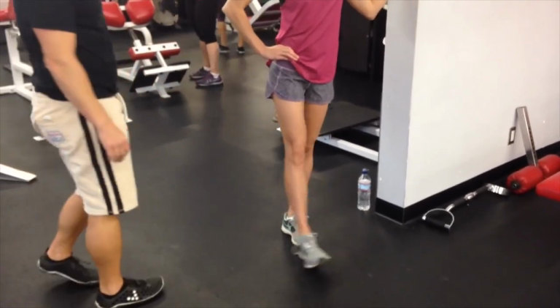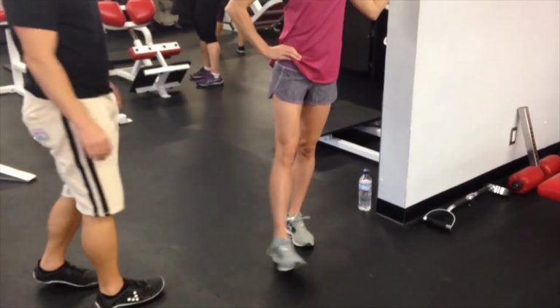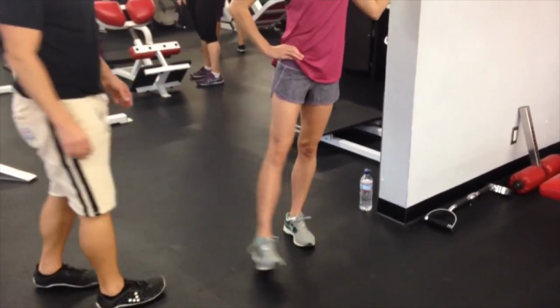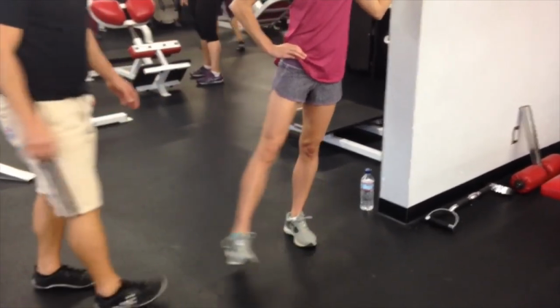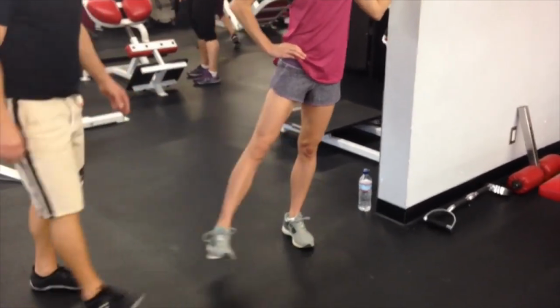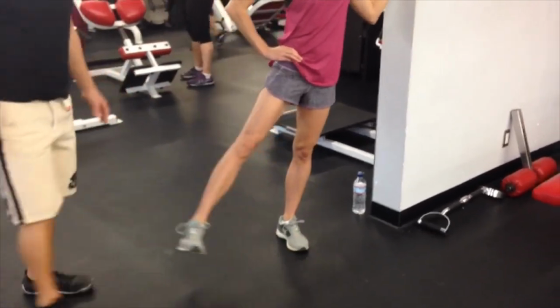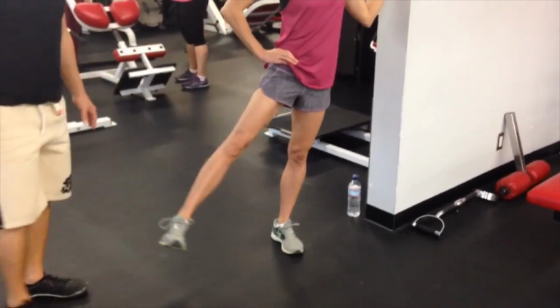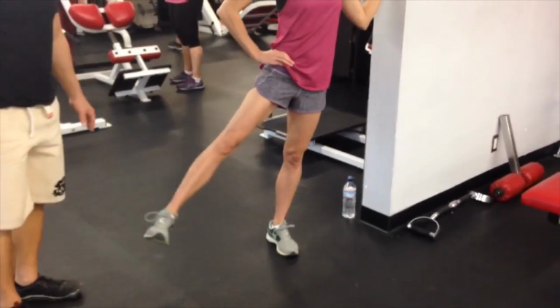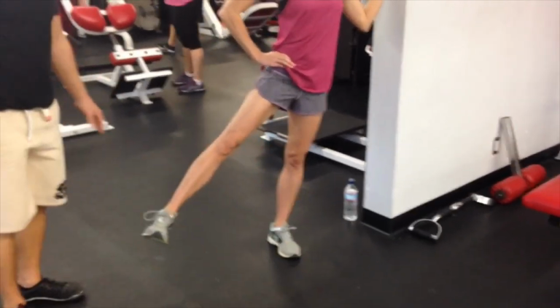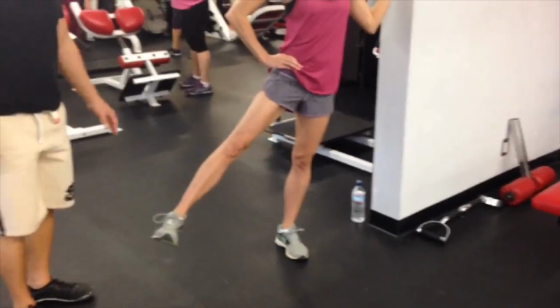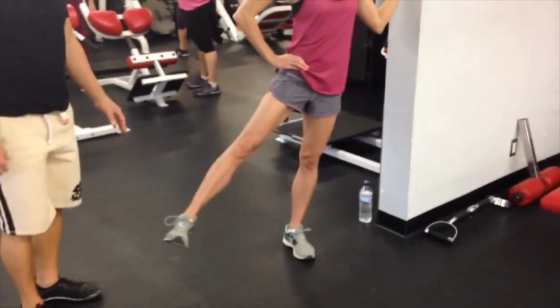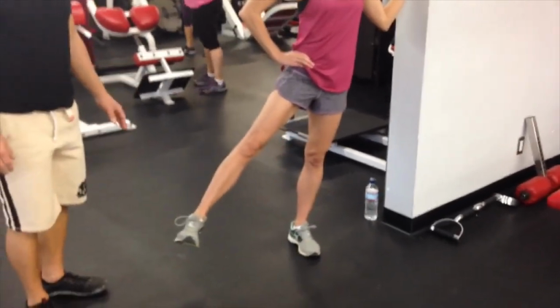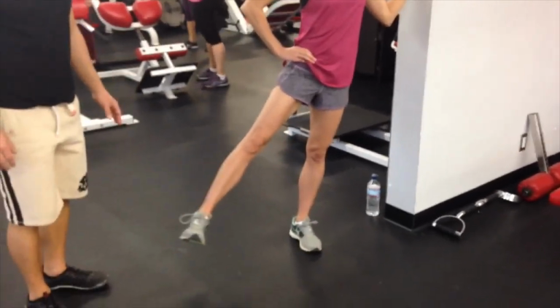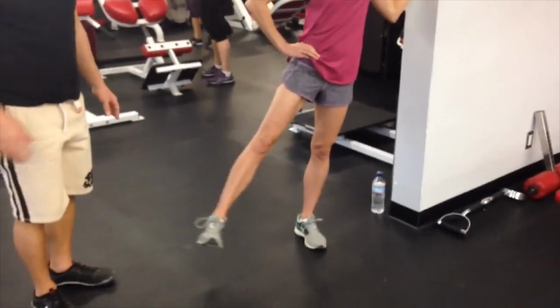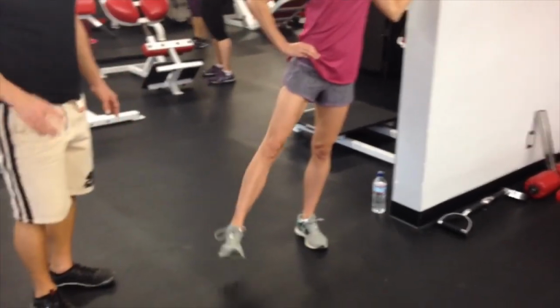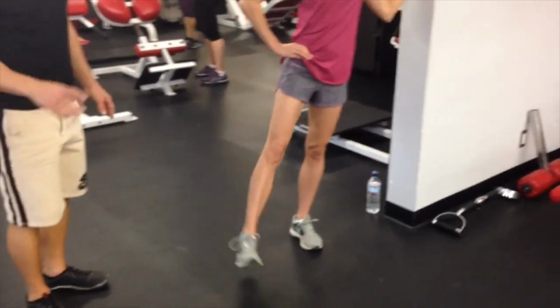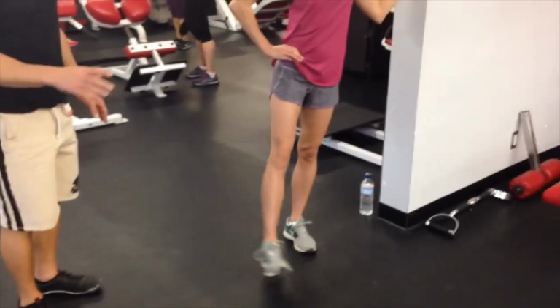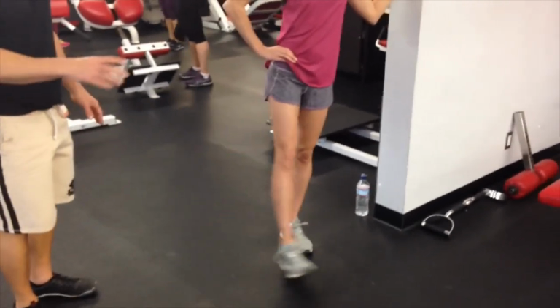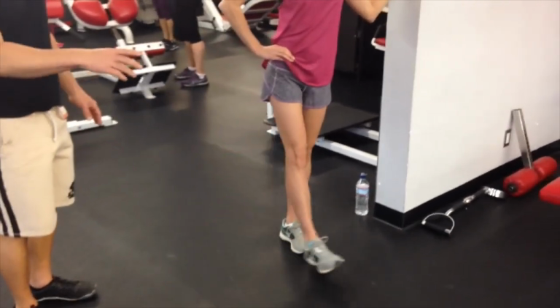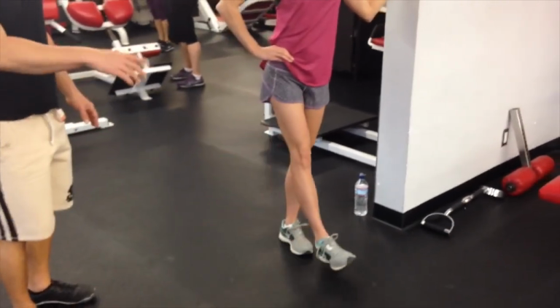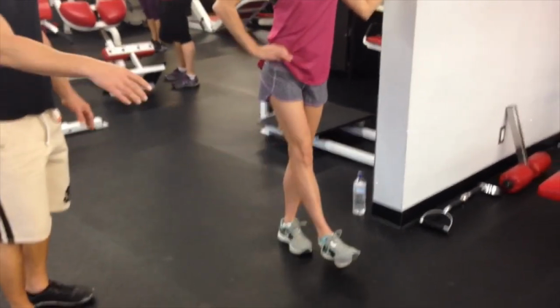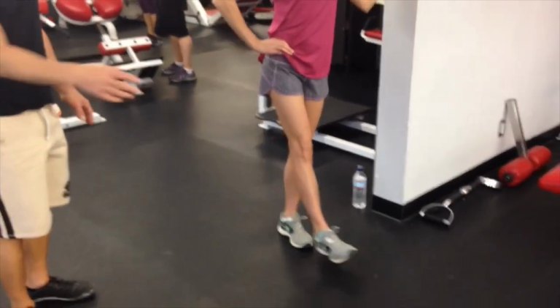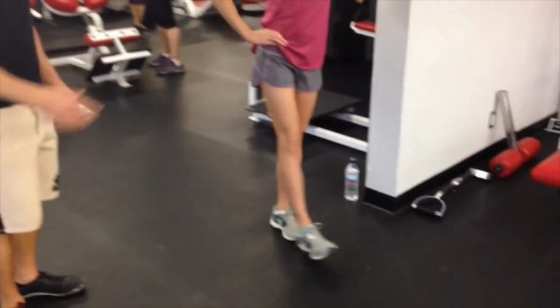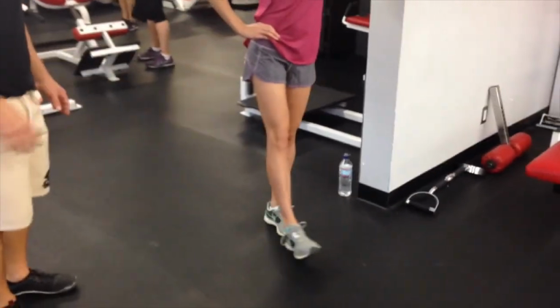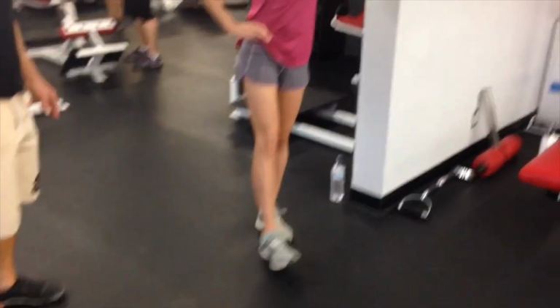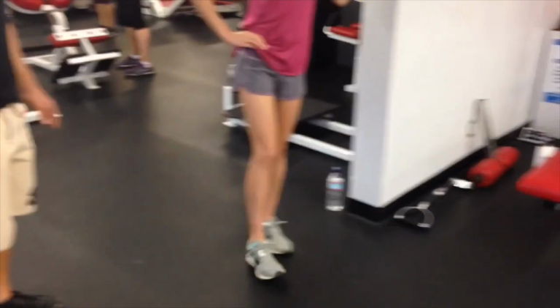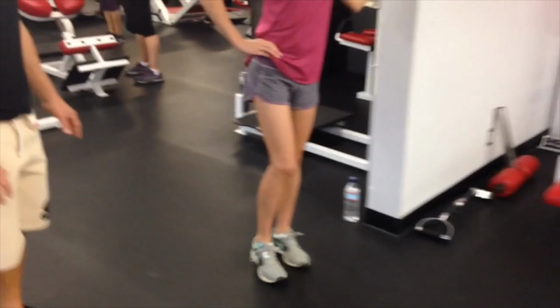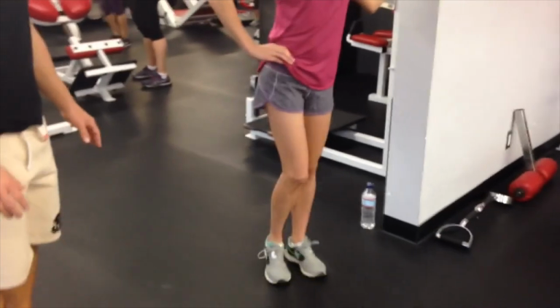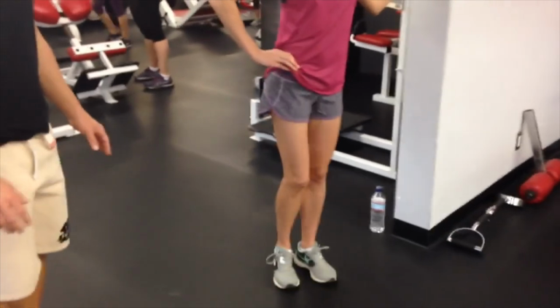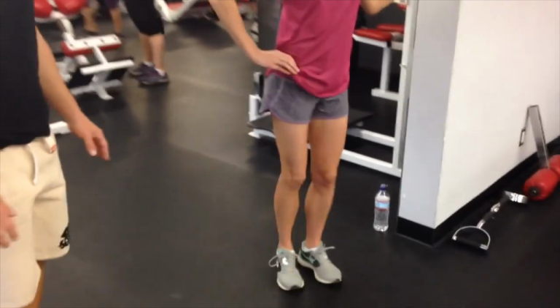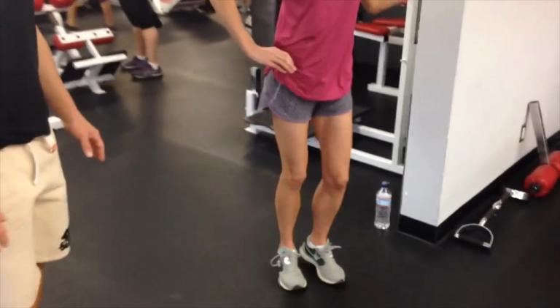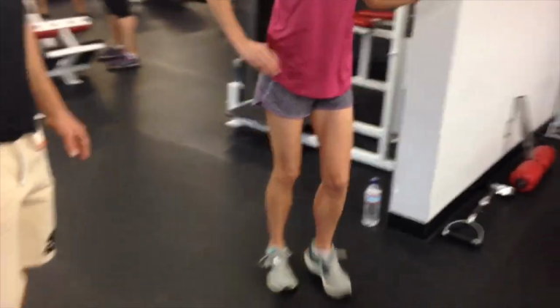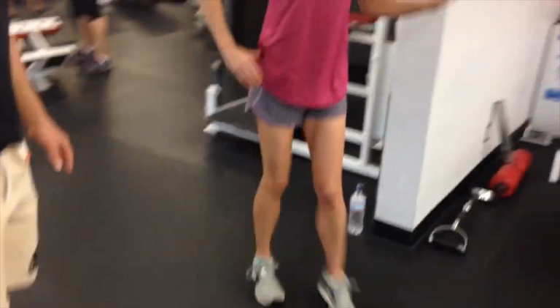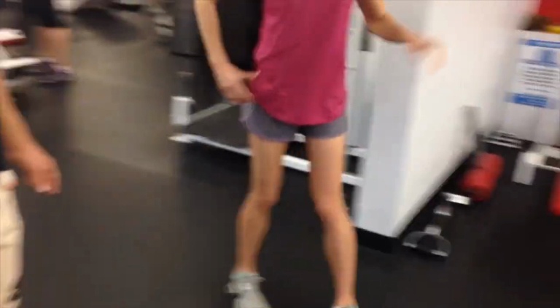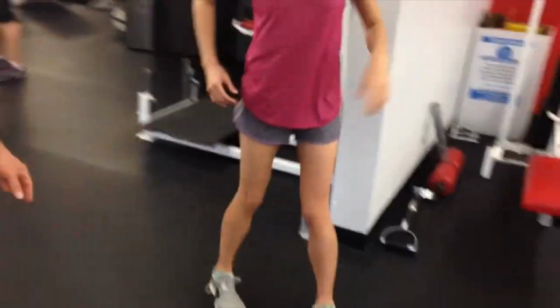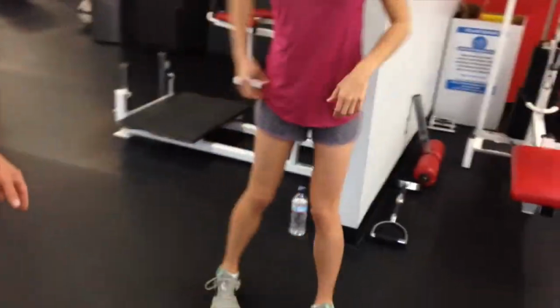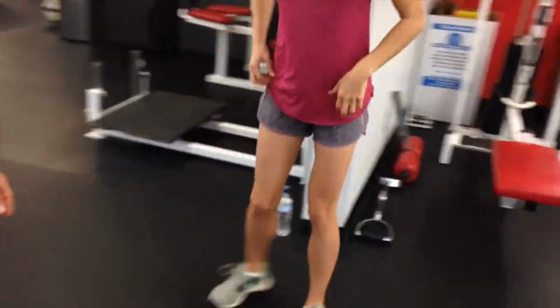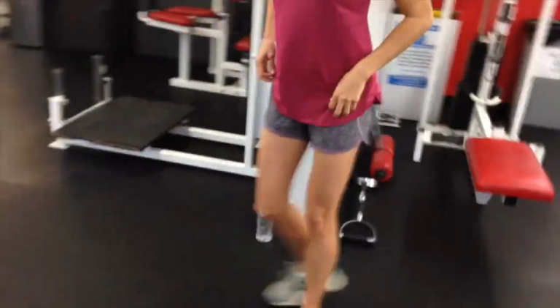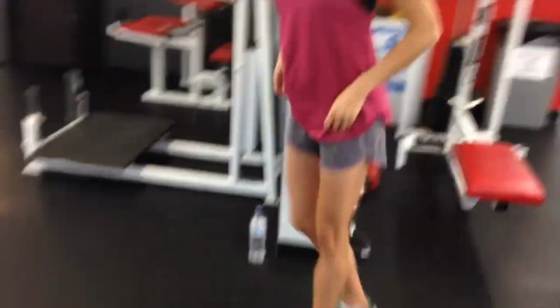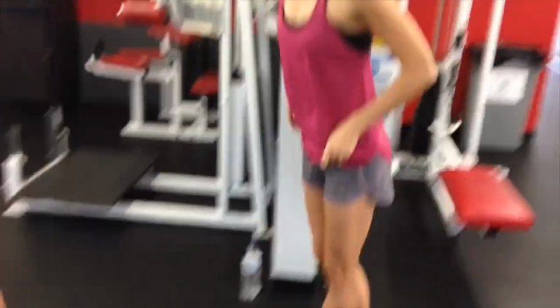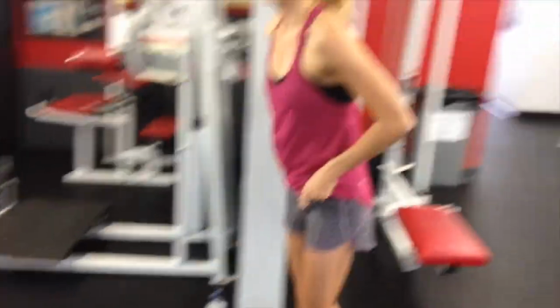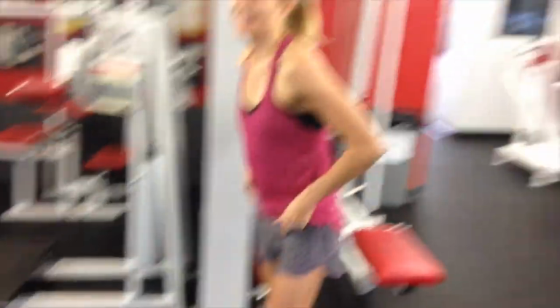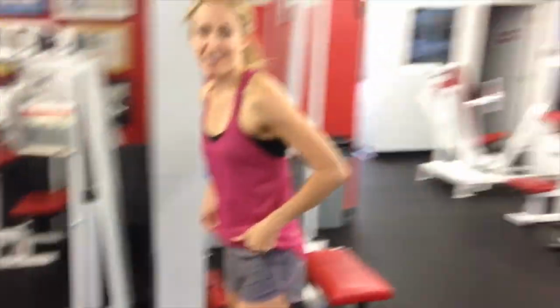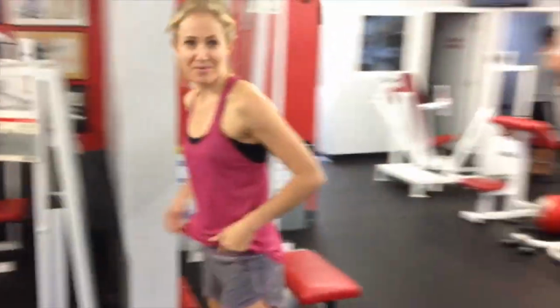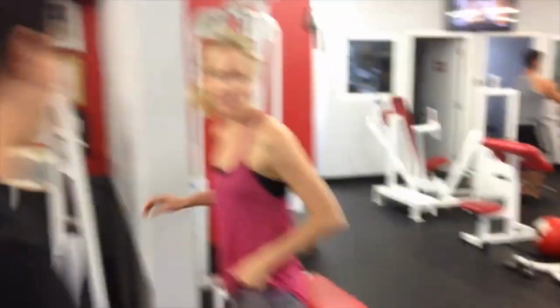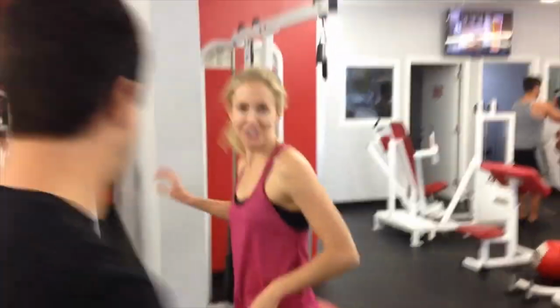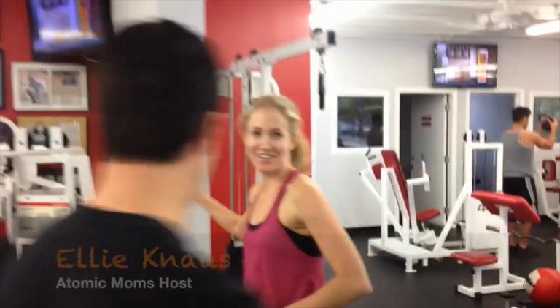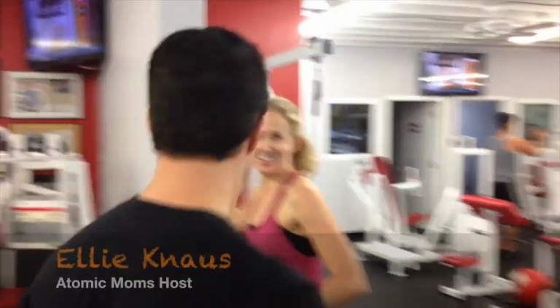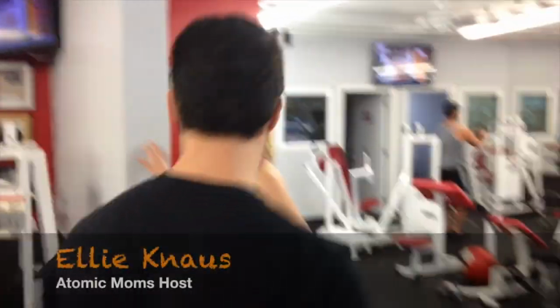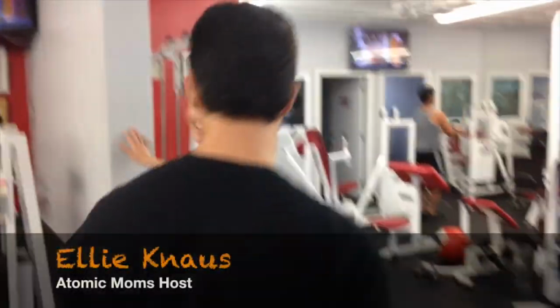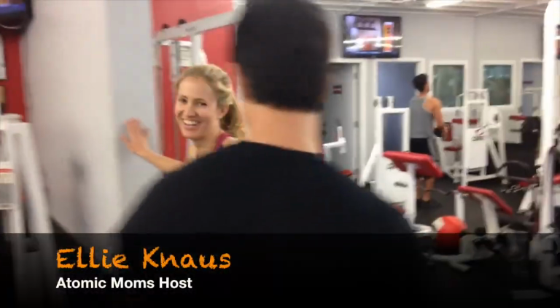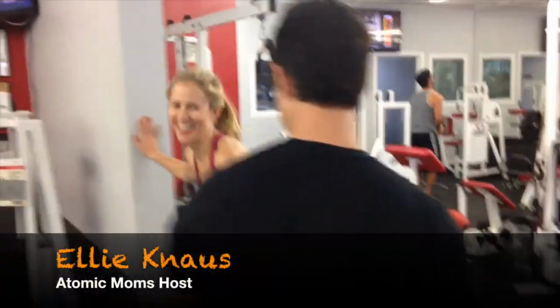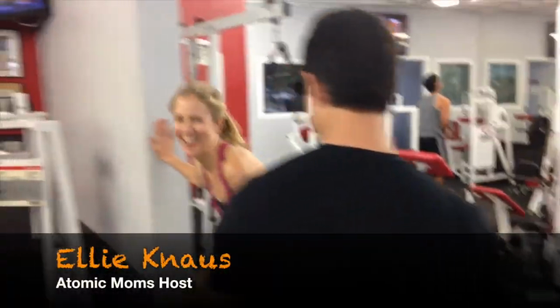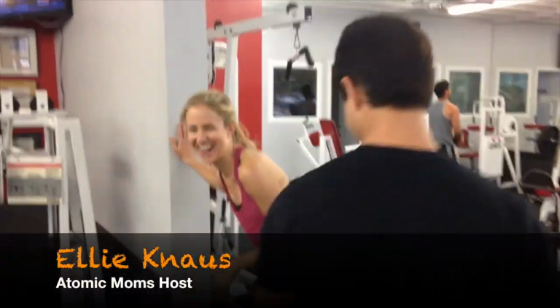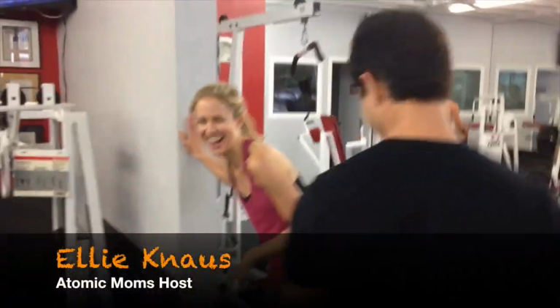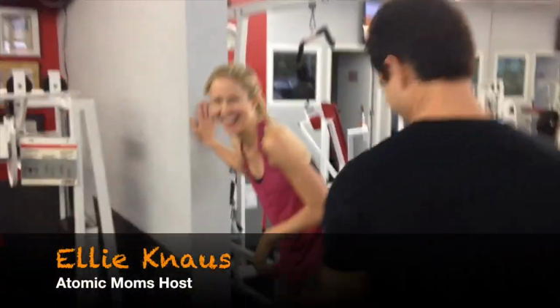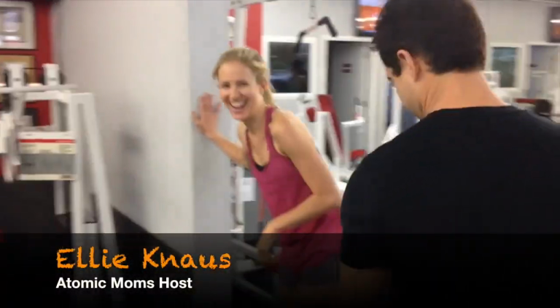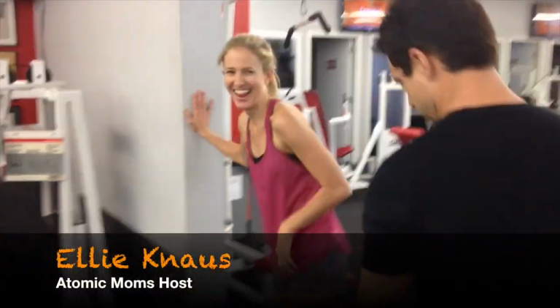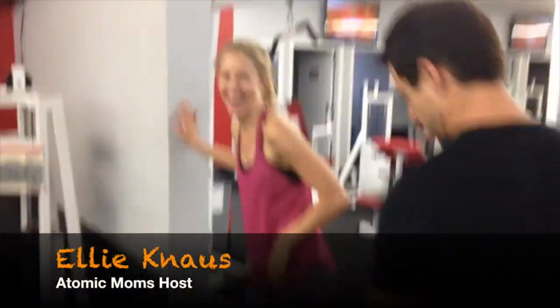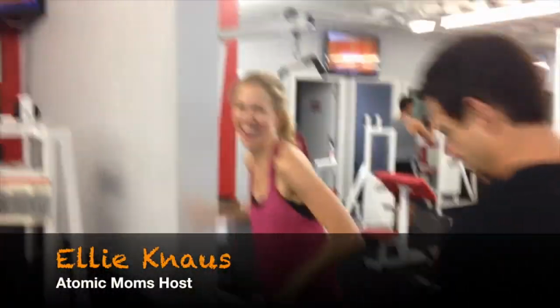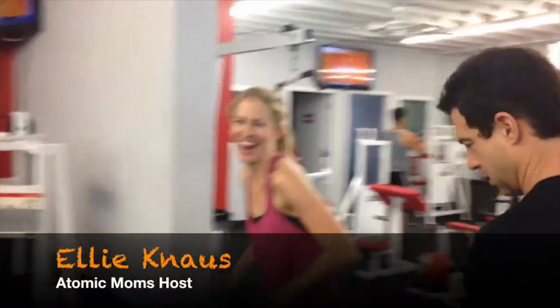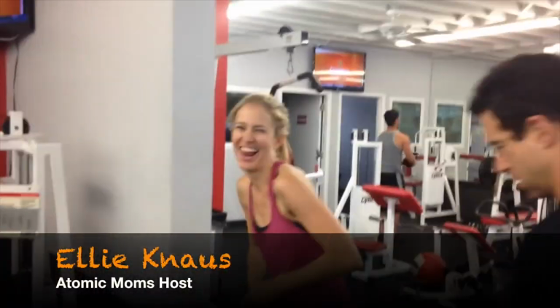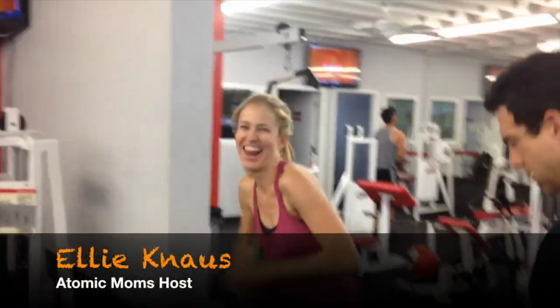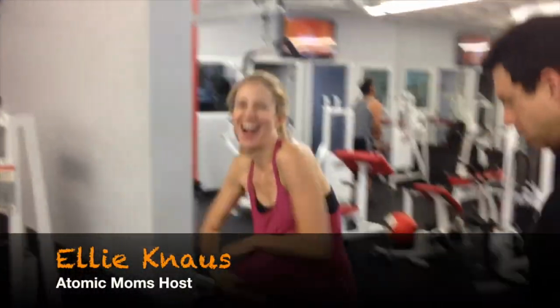Ellie, switch it up — come around to the other side. Should I take off my shirt? Yeah, show those abs.